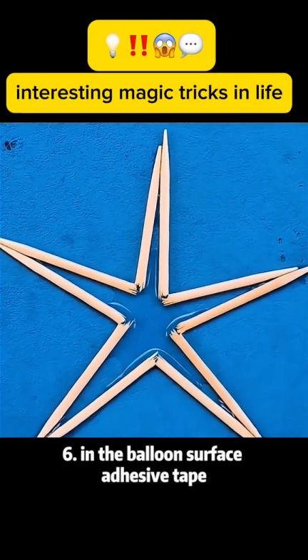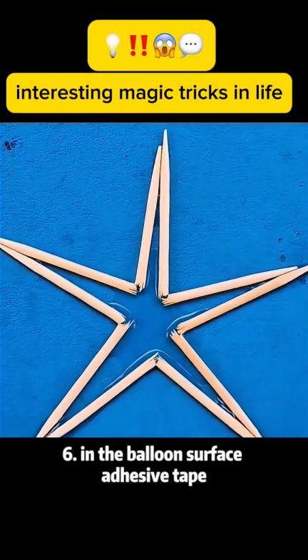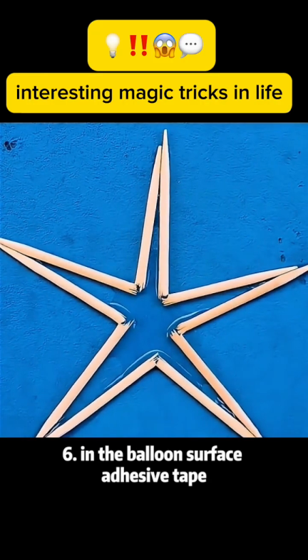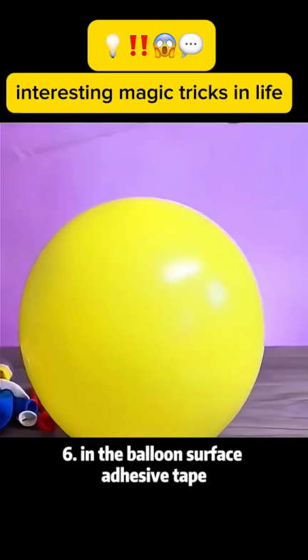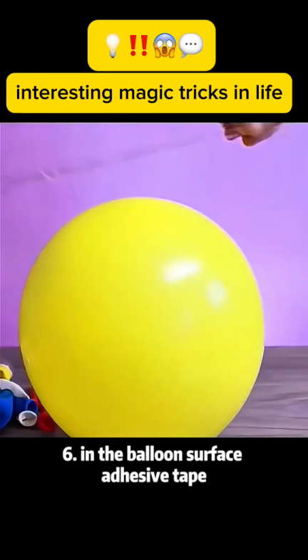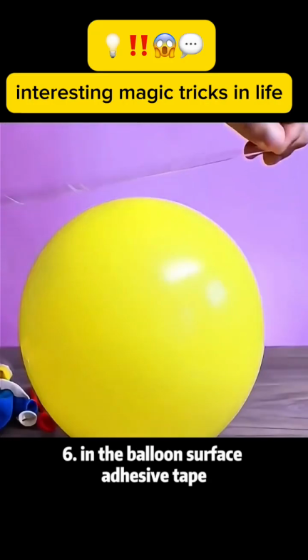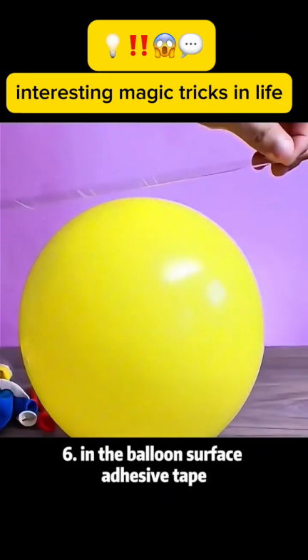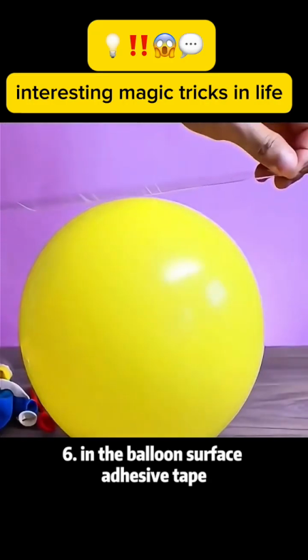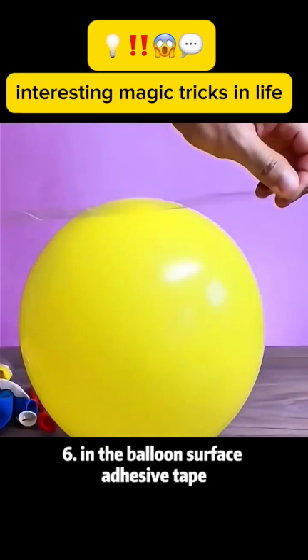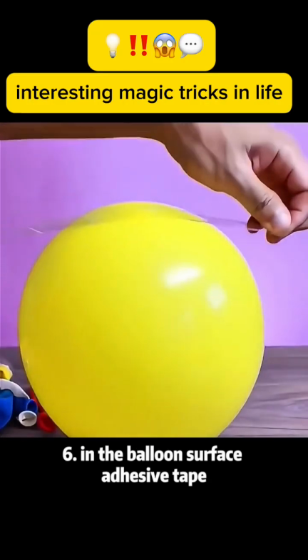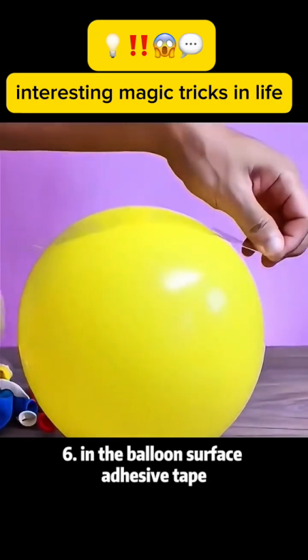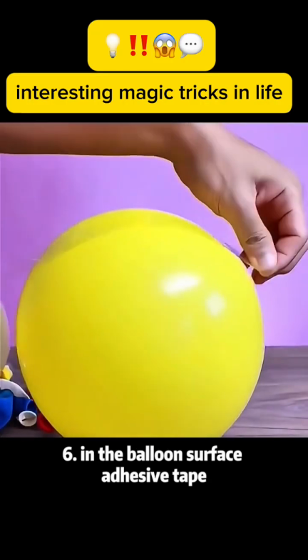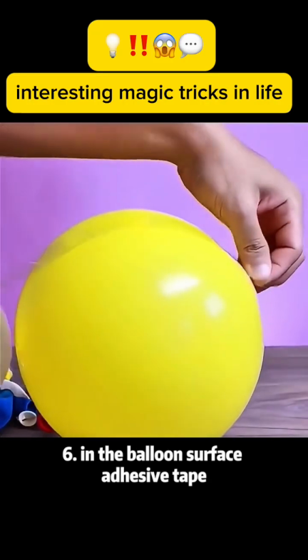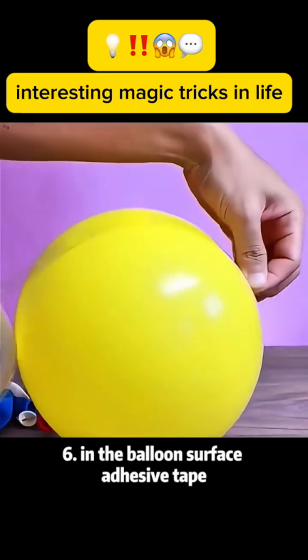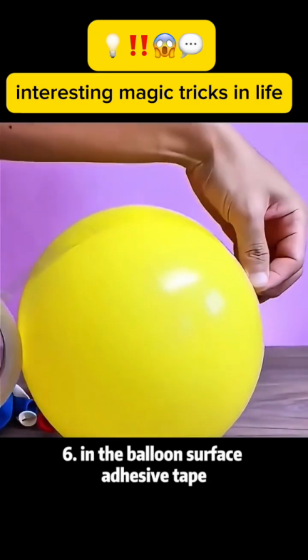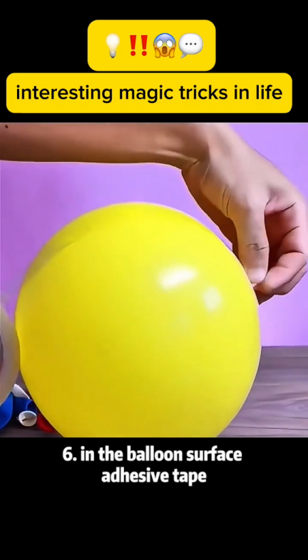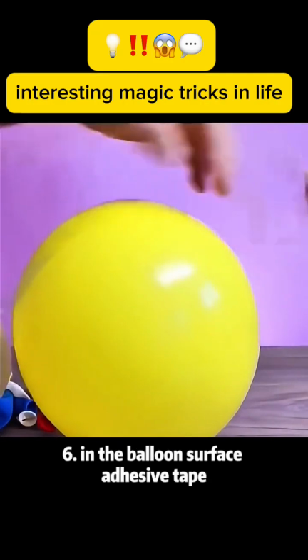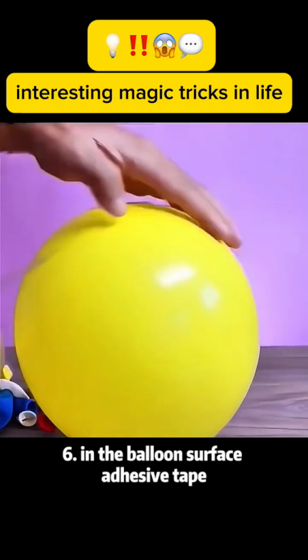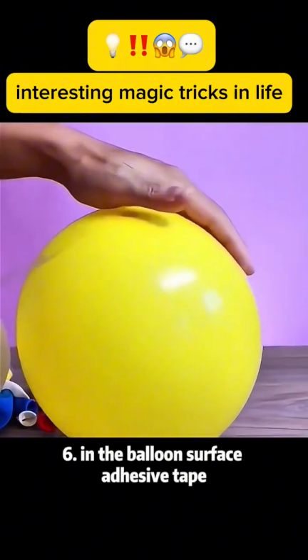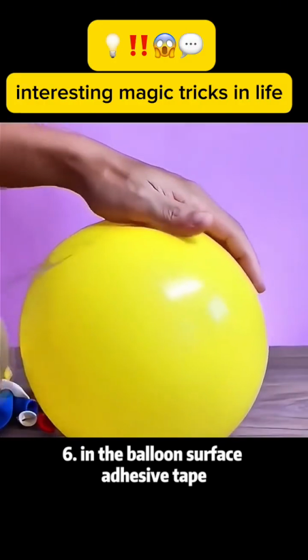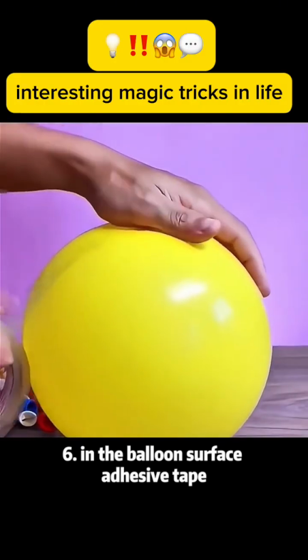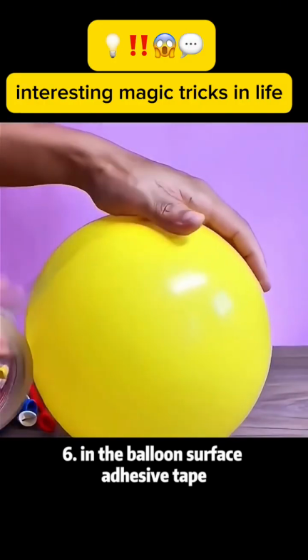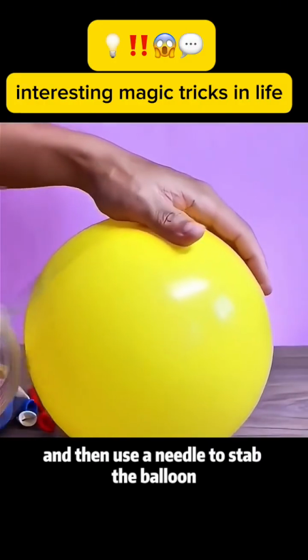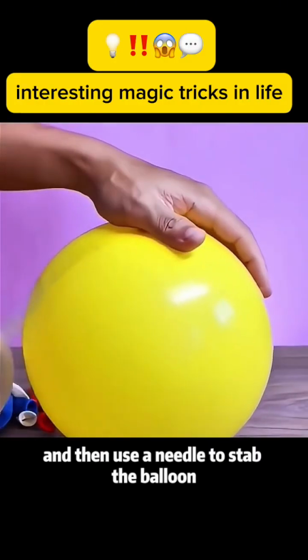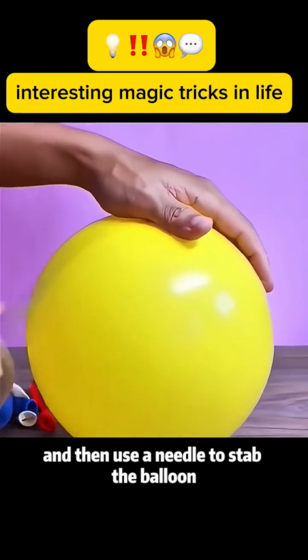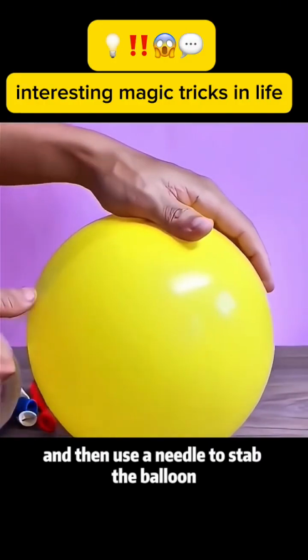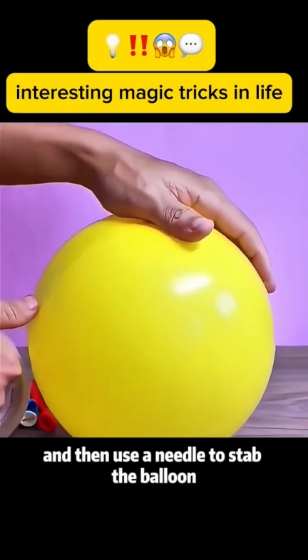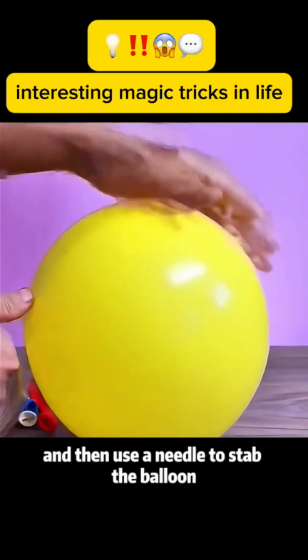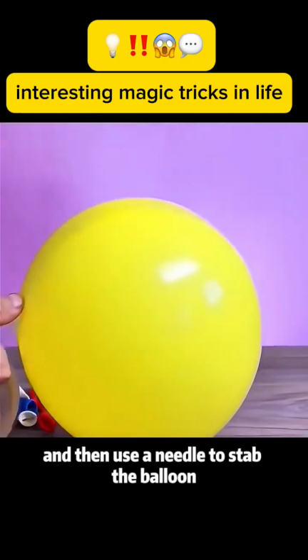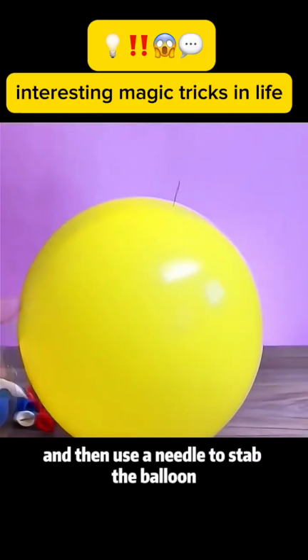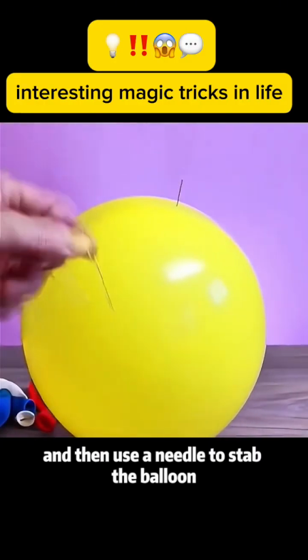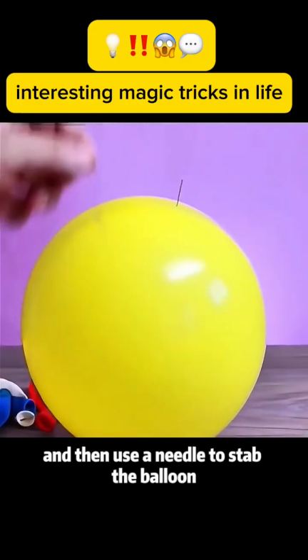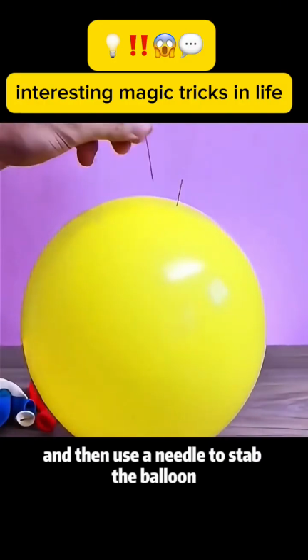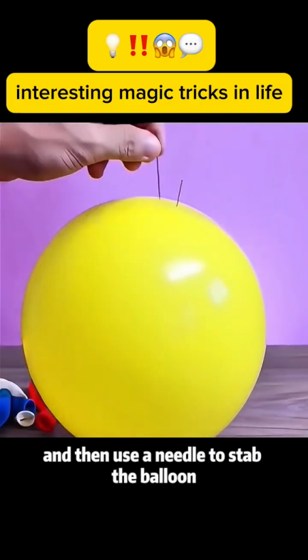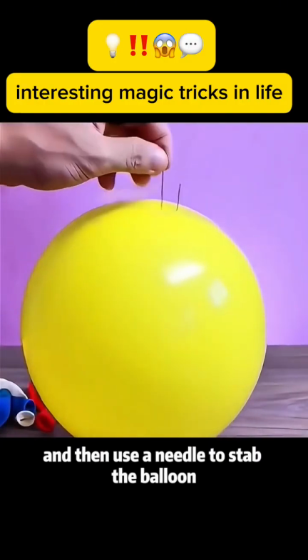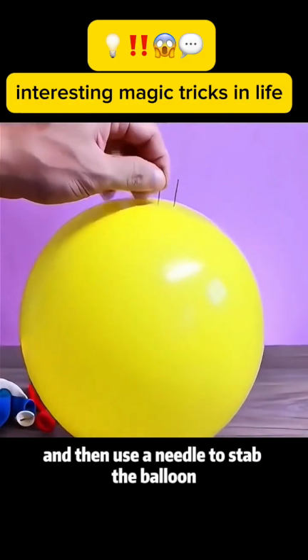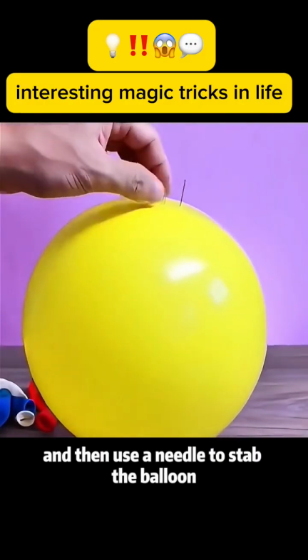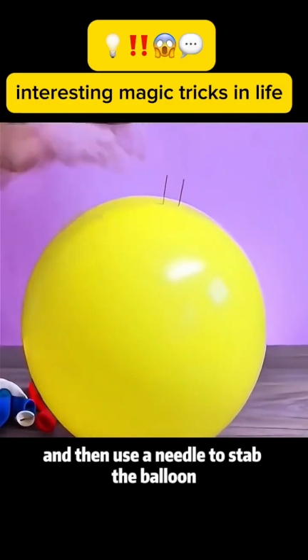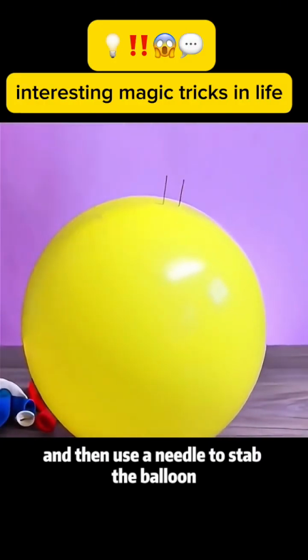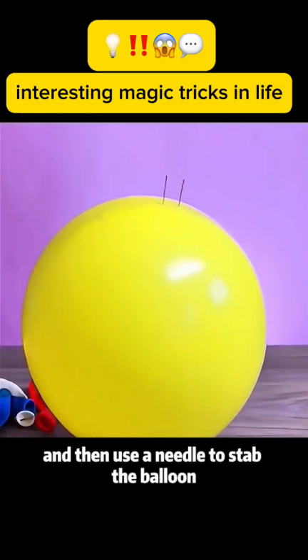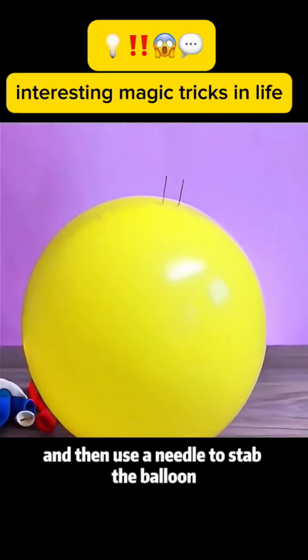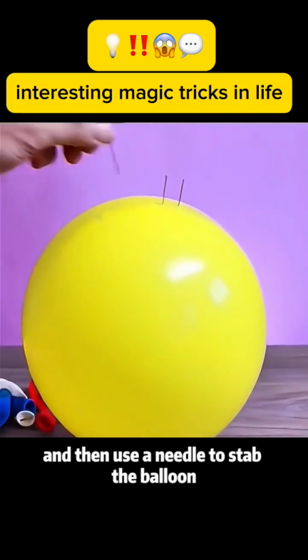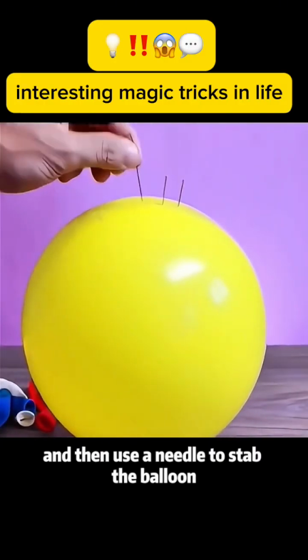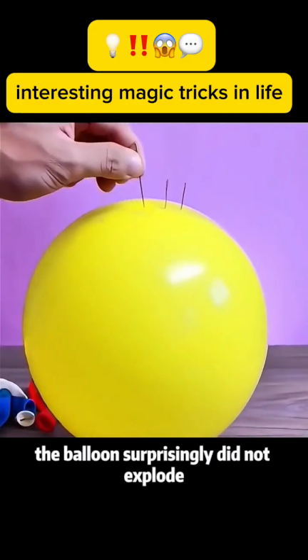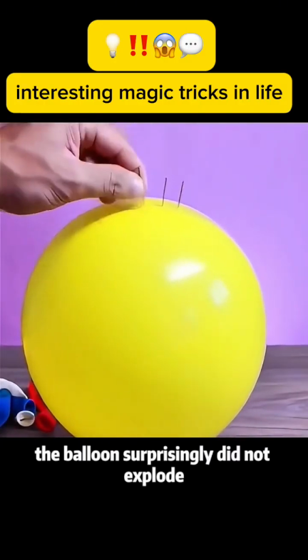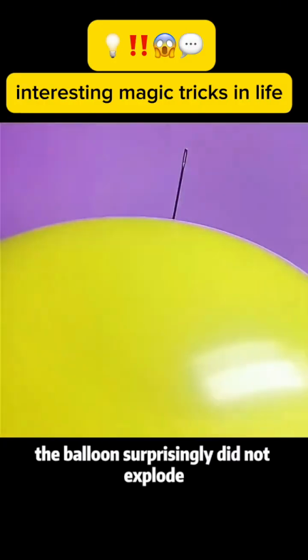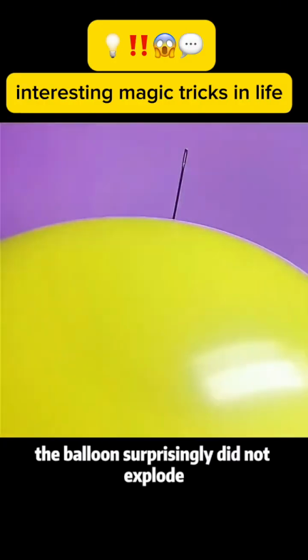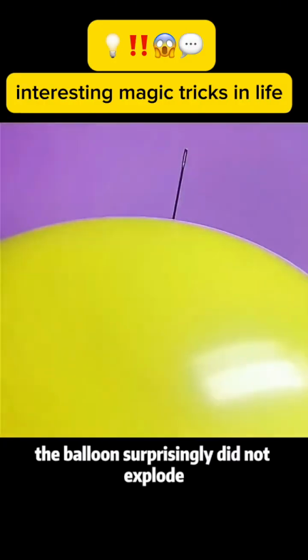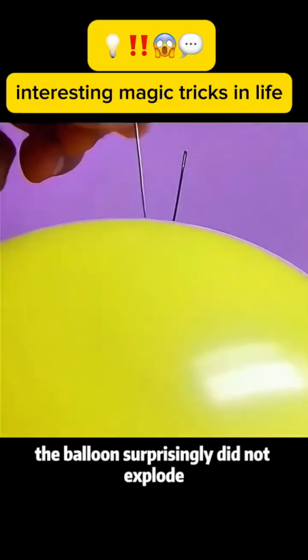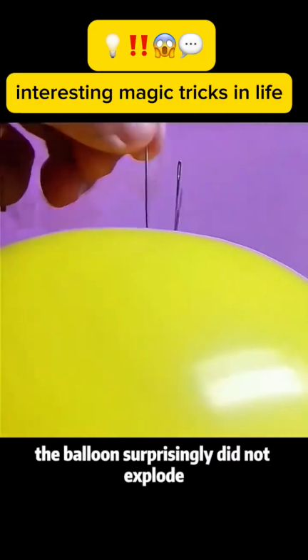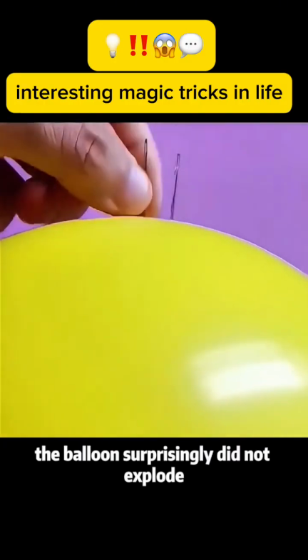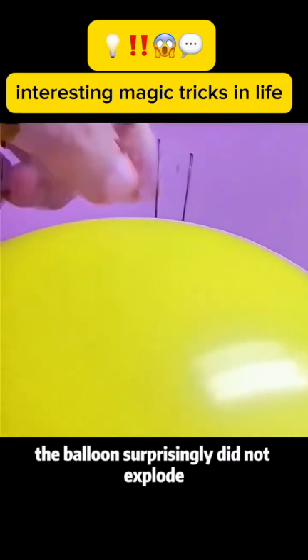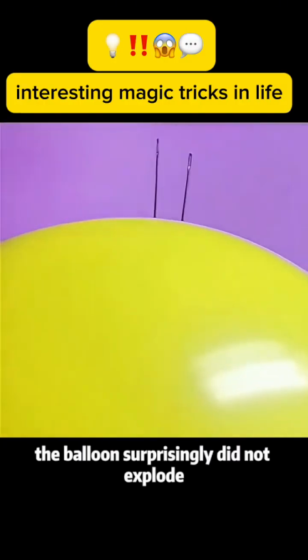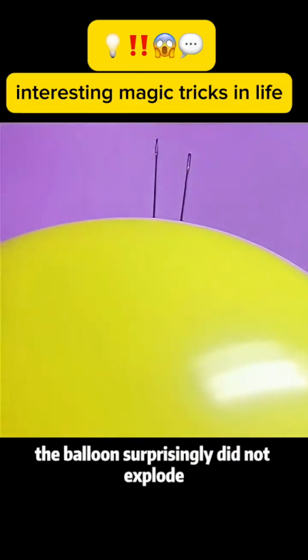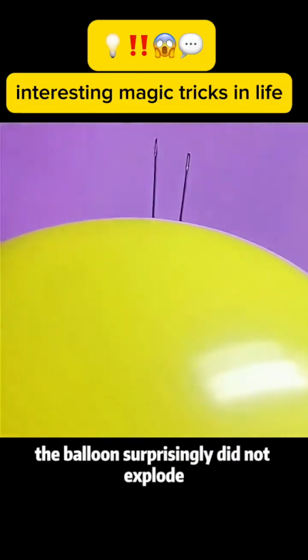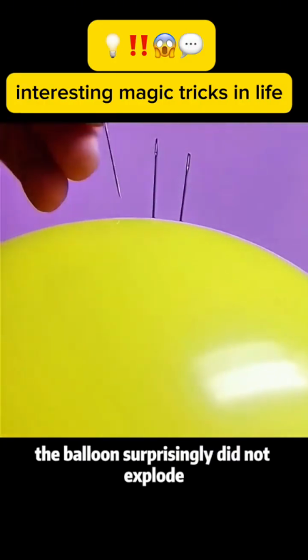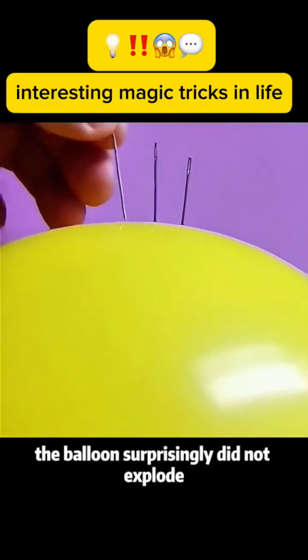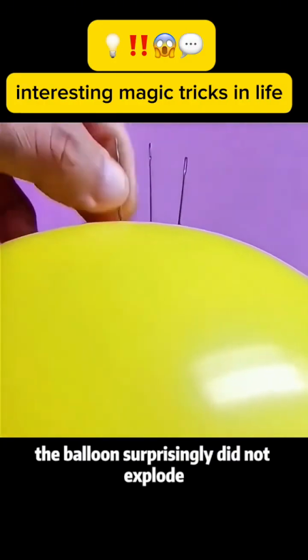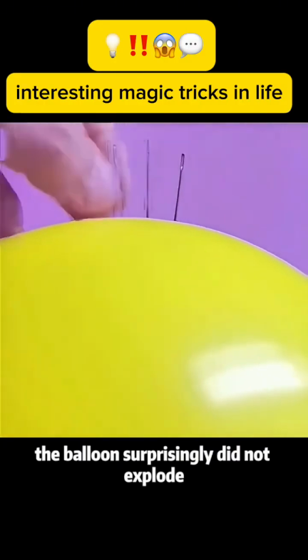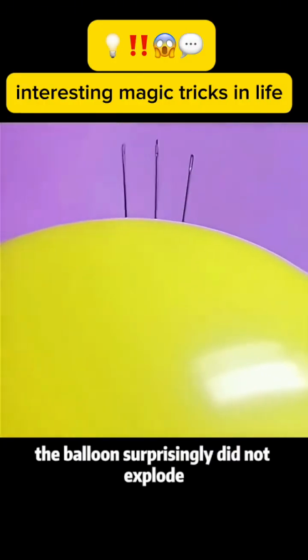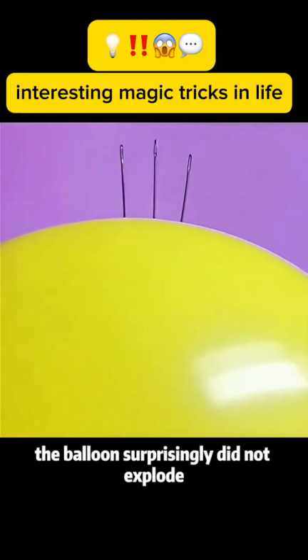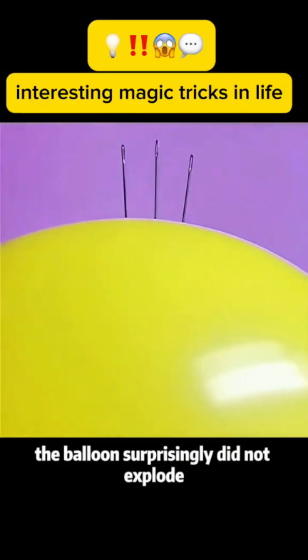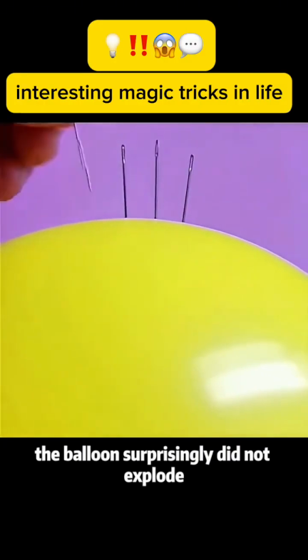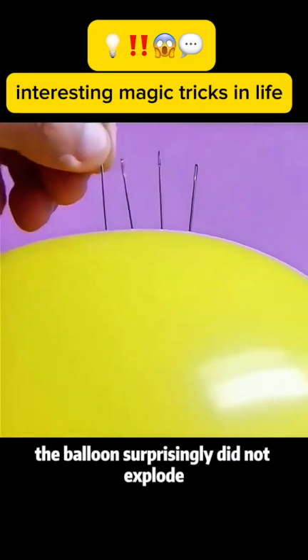Magic trick 6: Apply adhesive tape to the surface of a balloon and then use a needle to stab the balloon. The balloon surprisingly does not explode.